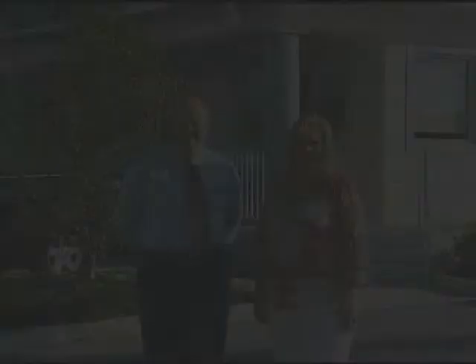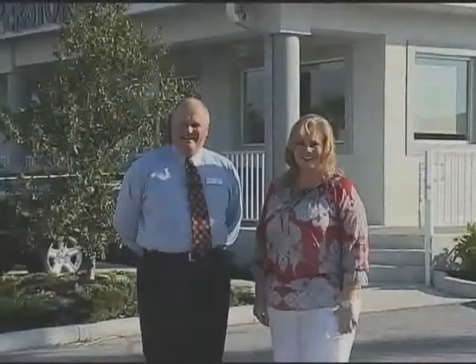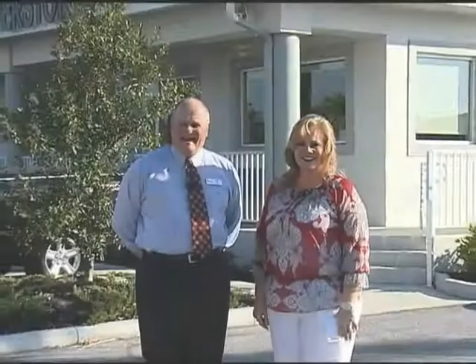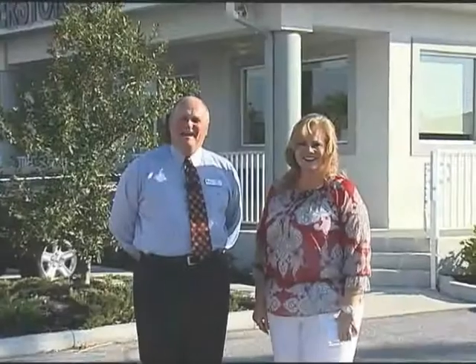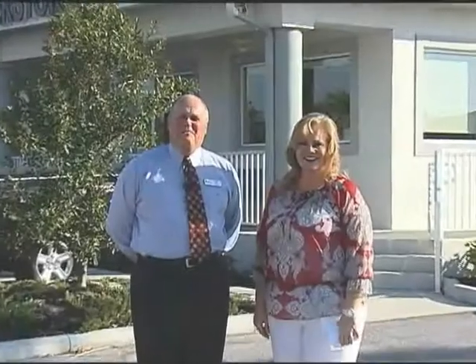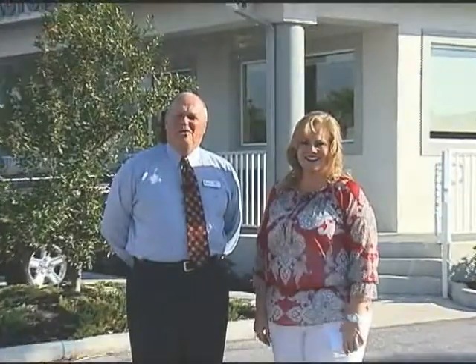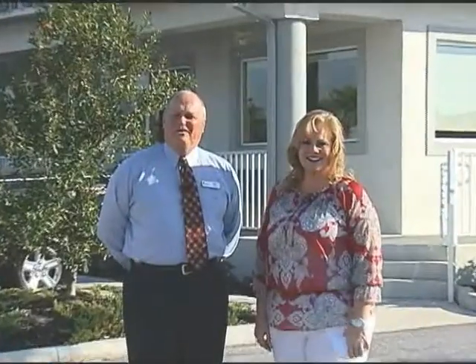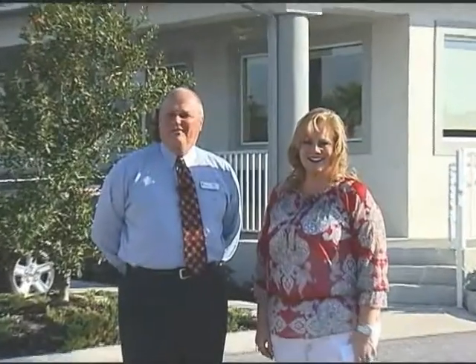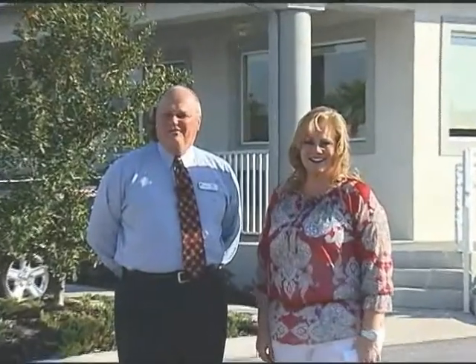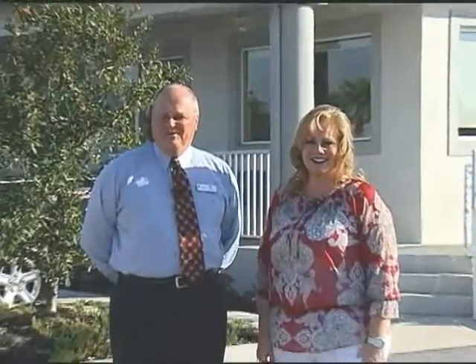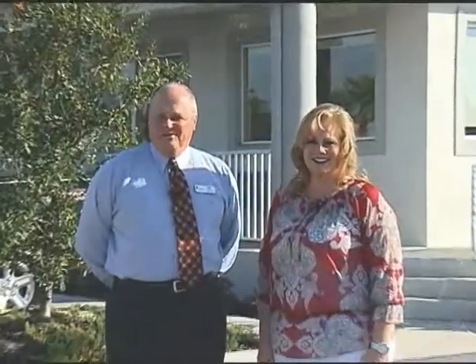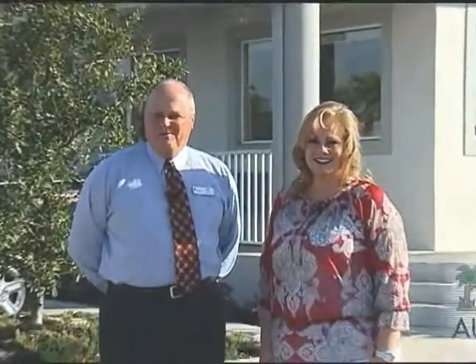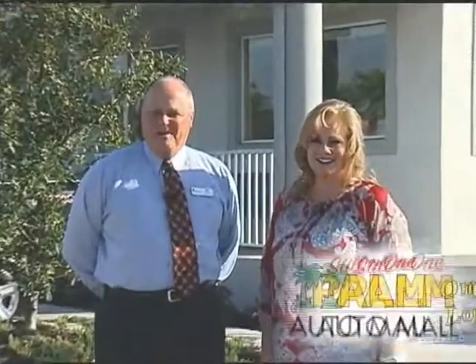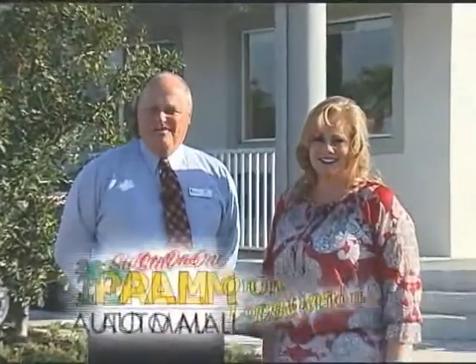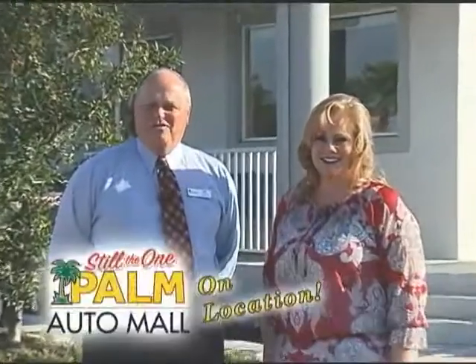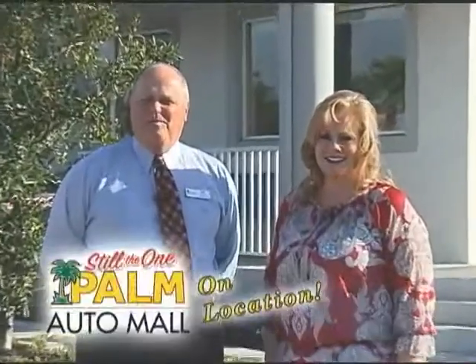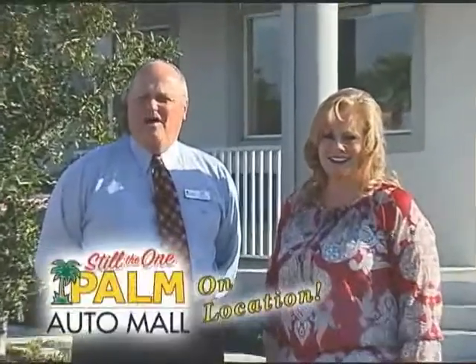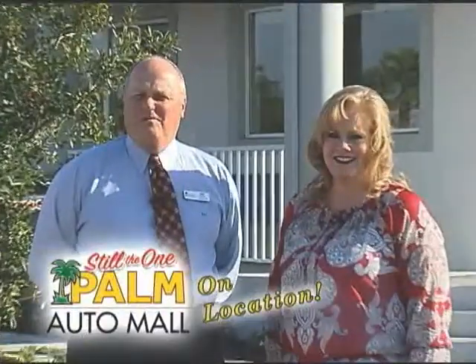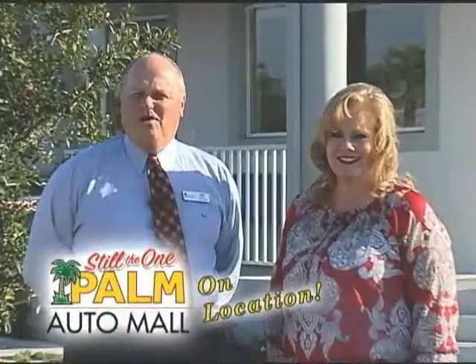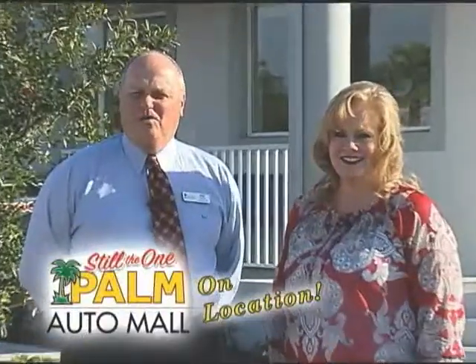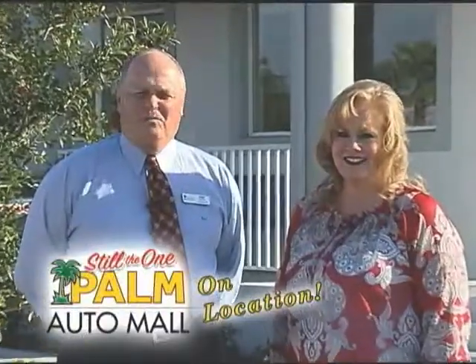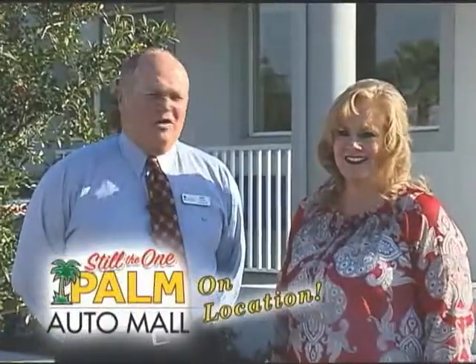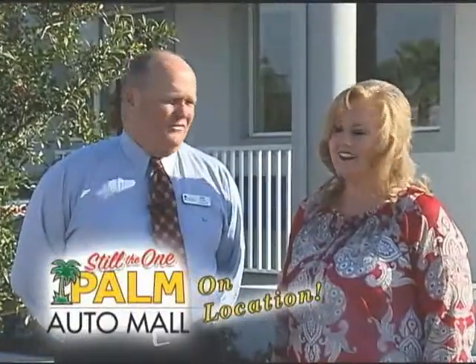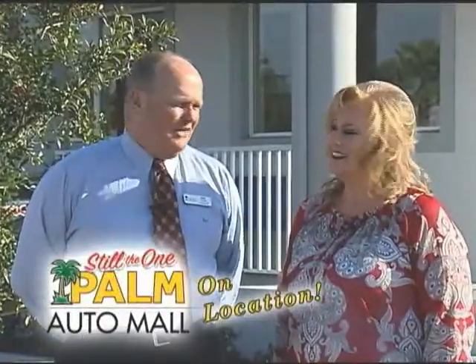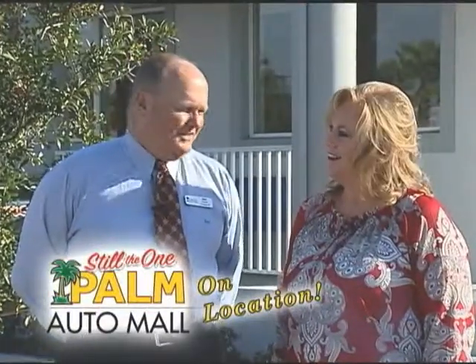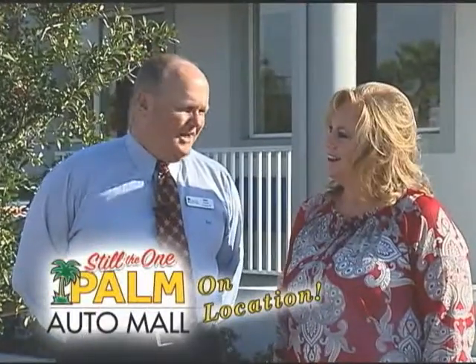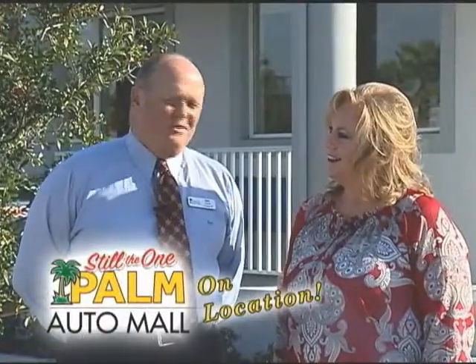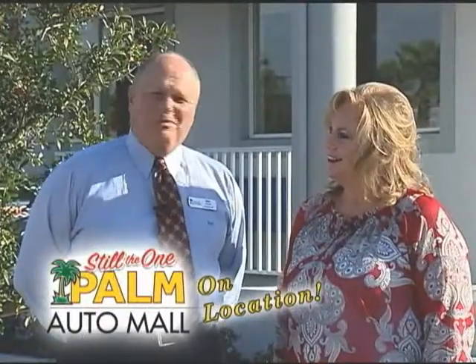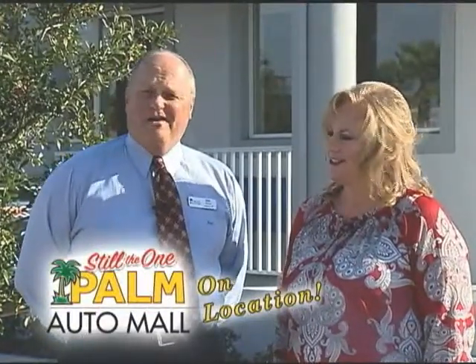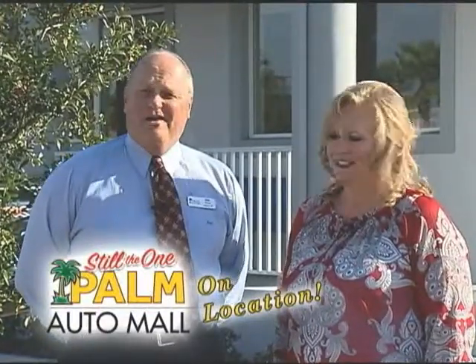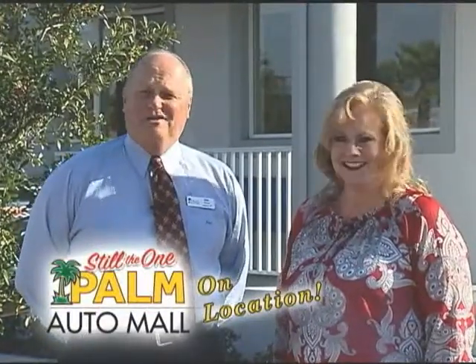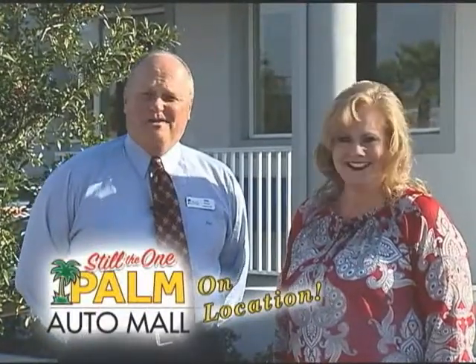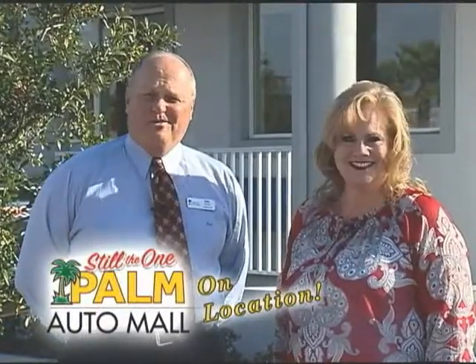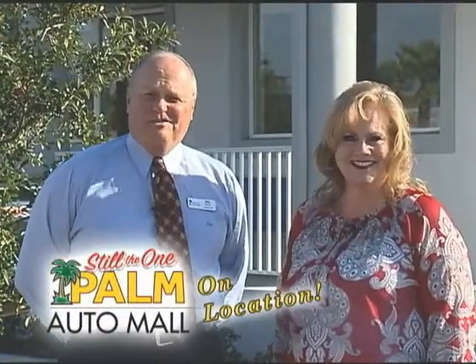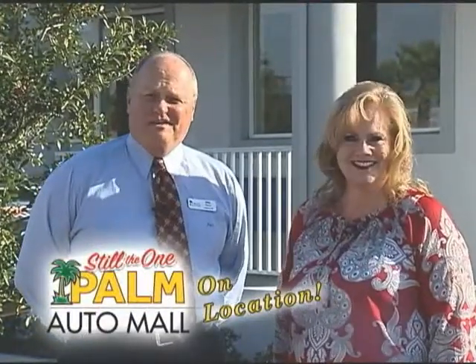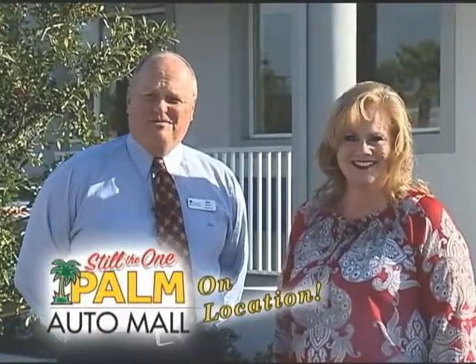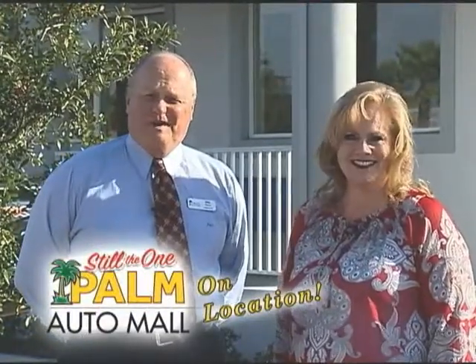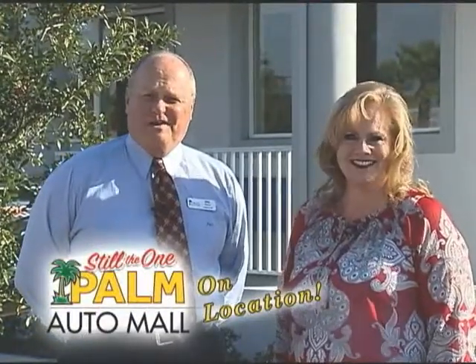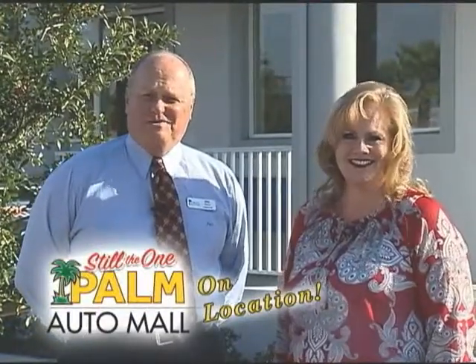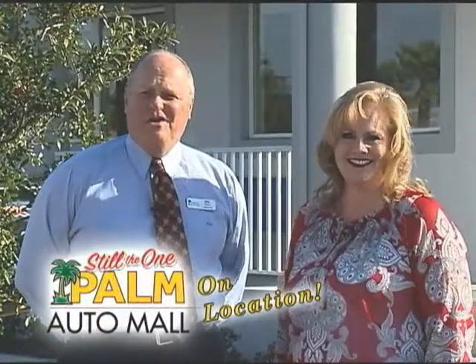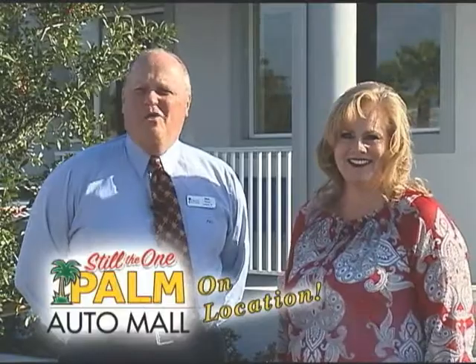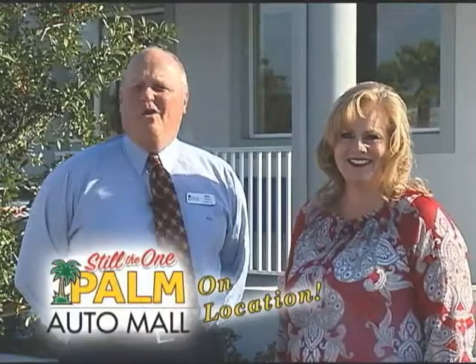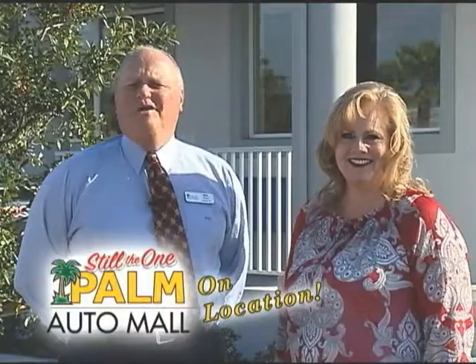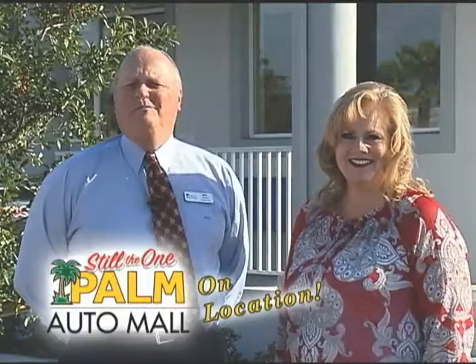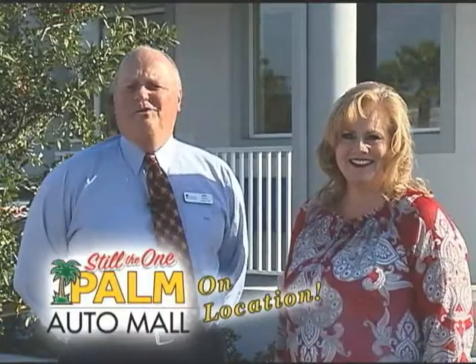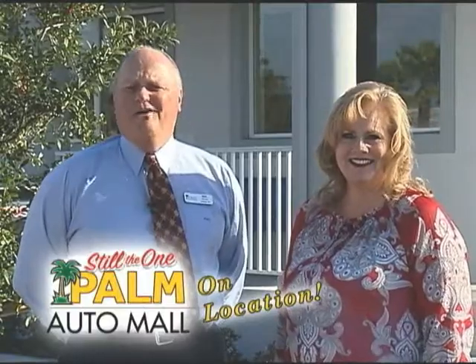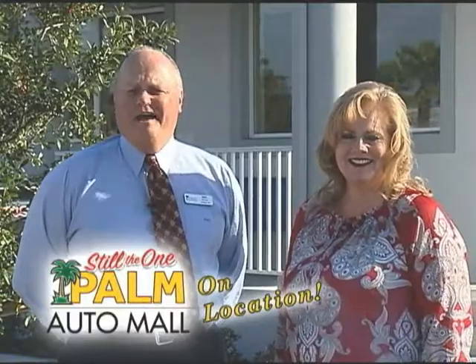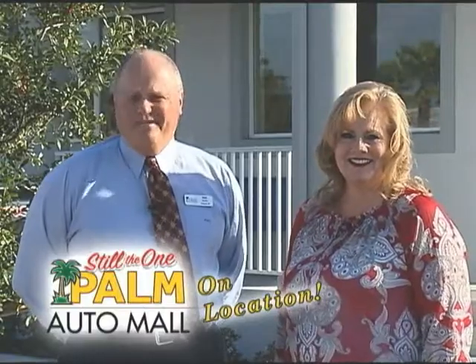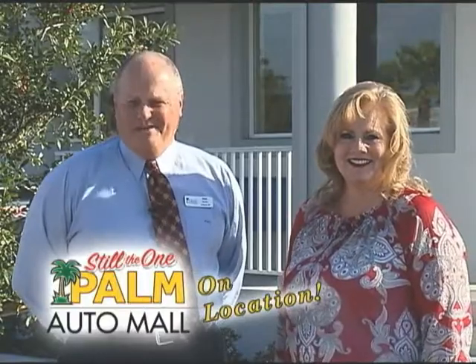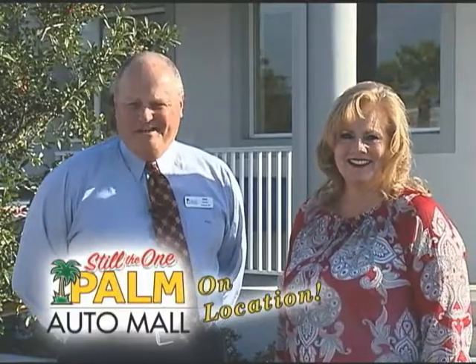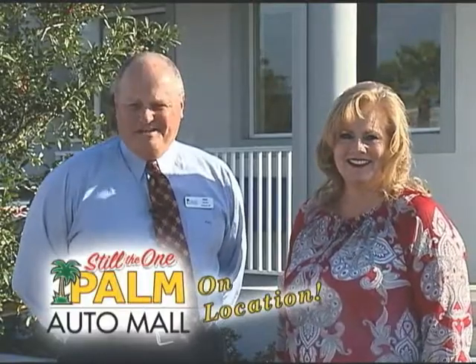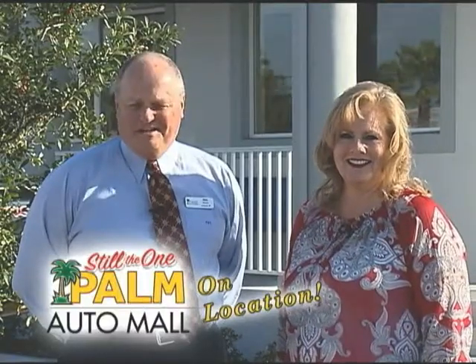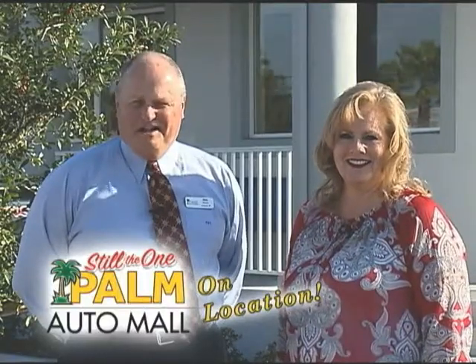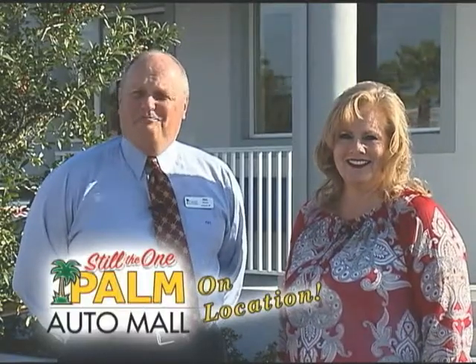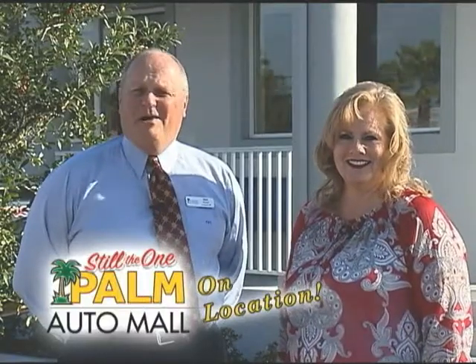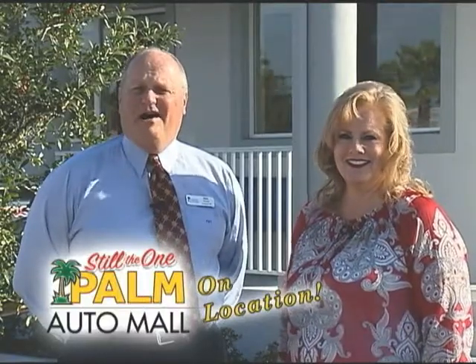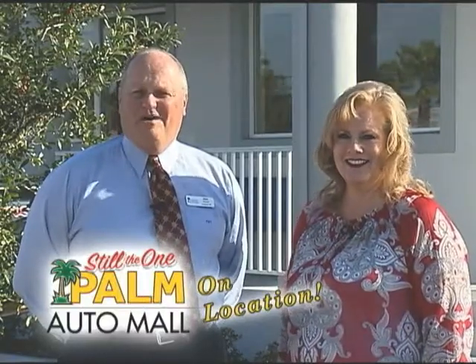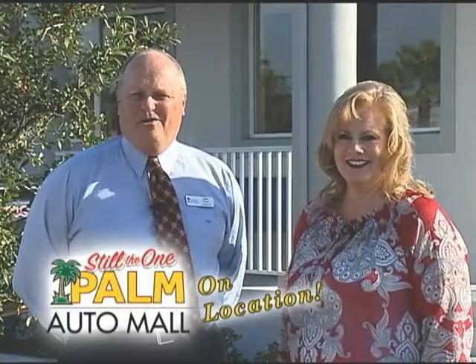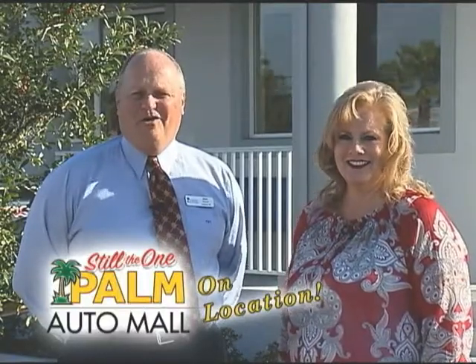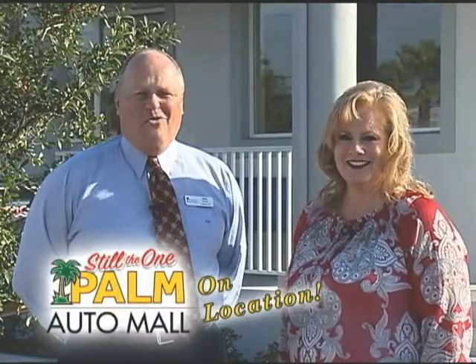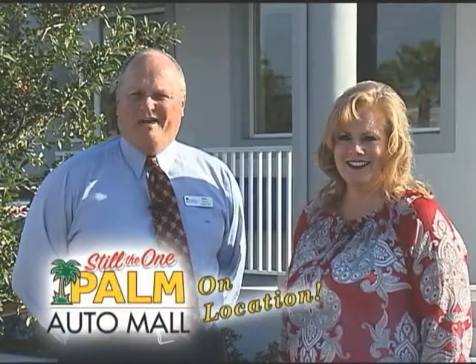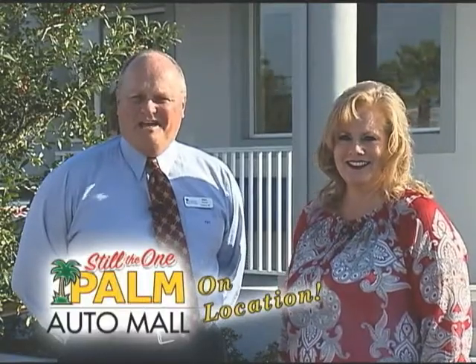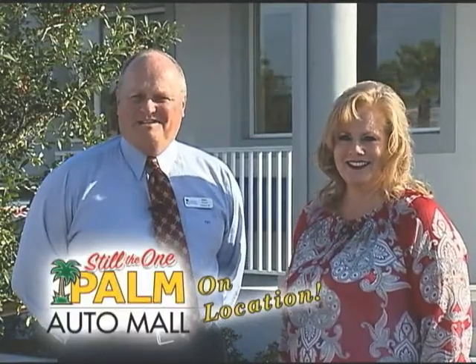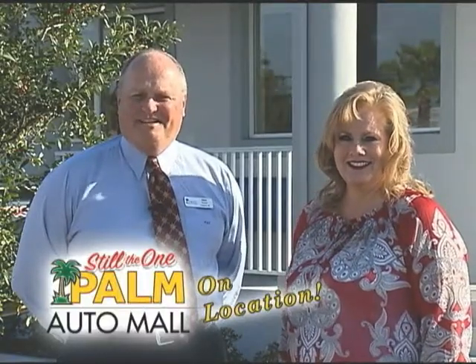Hi, I'm Paul Cleaver, General Manager of Palm Auto Mall. I've got Tonya Blair, our General Sales Manager. Welcome to another edition of Palm On Location.